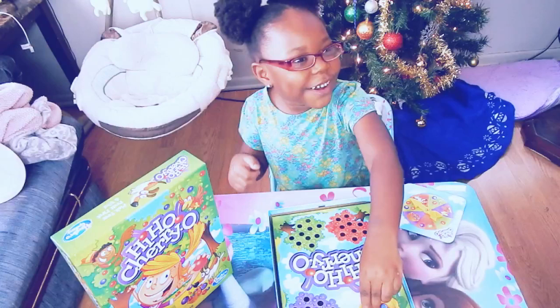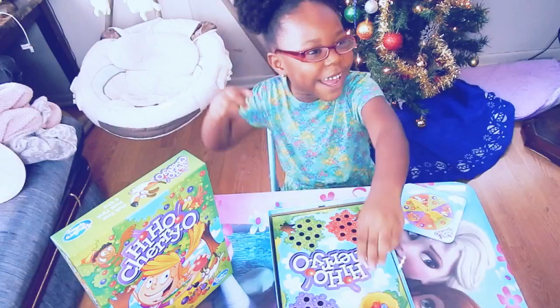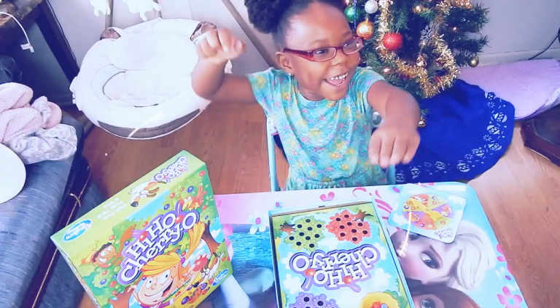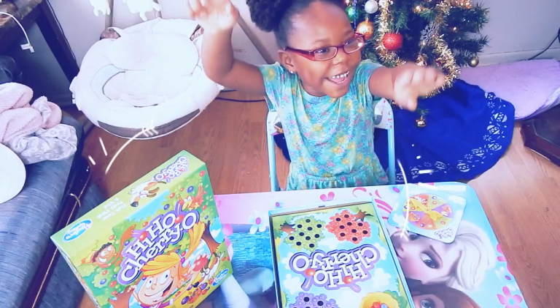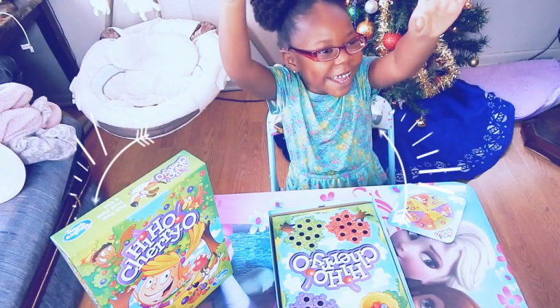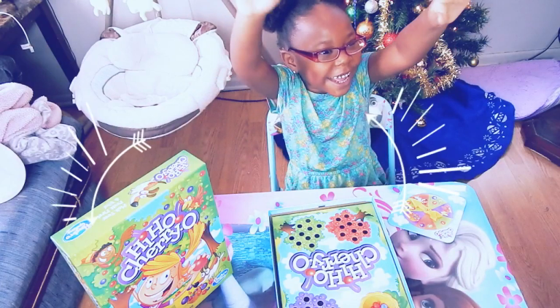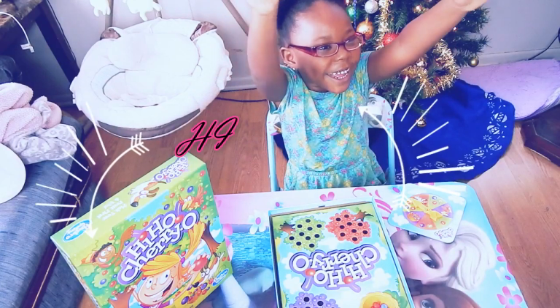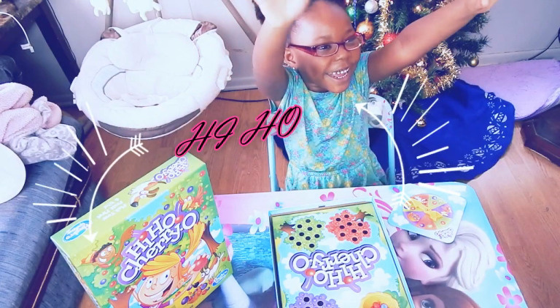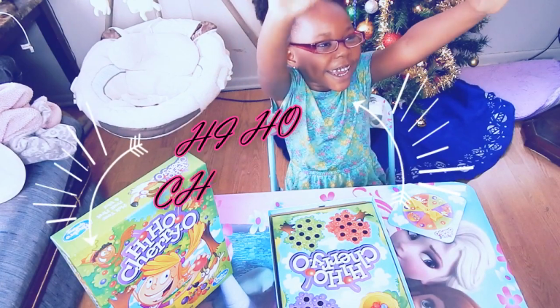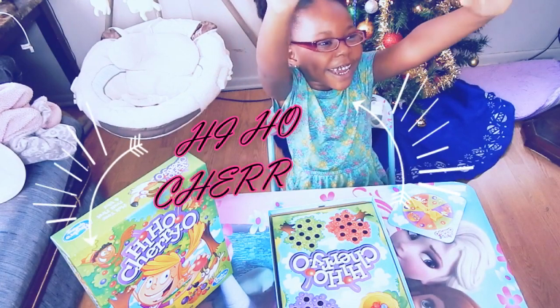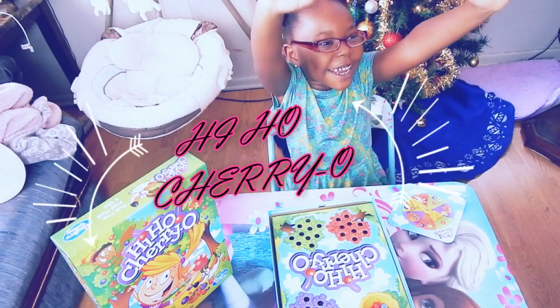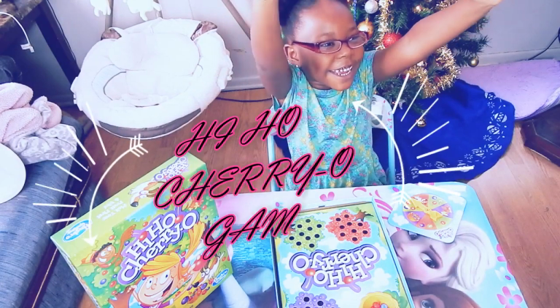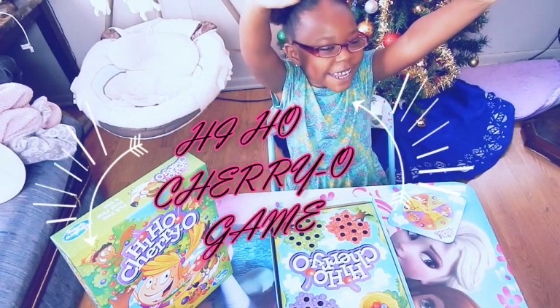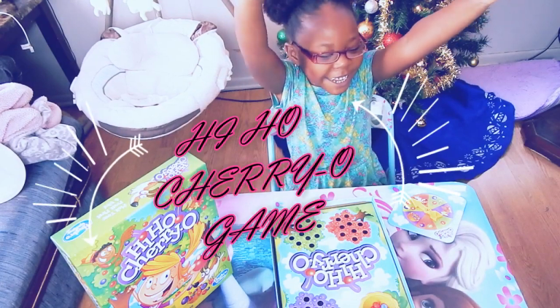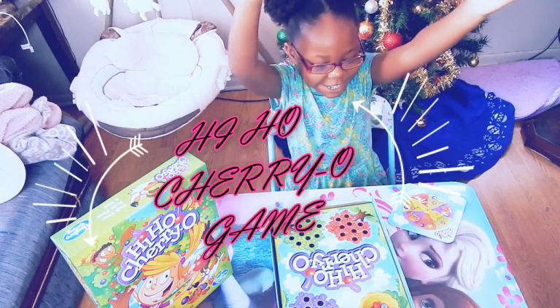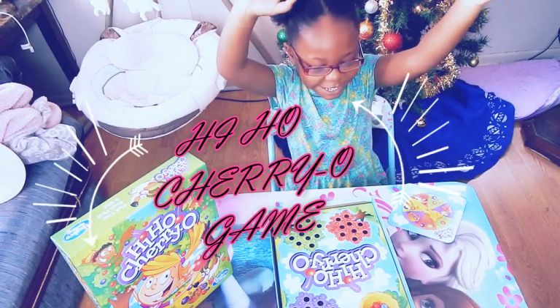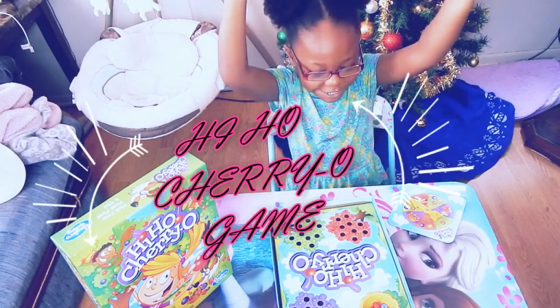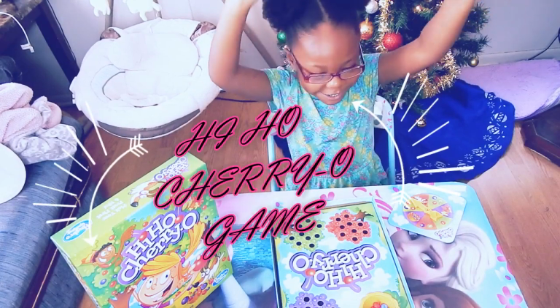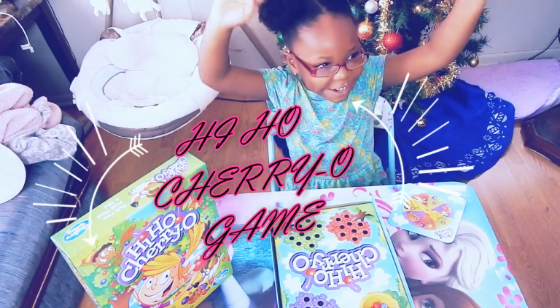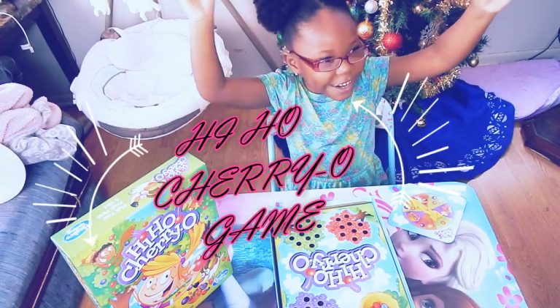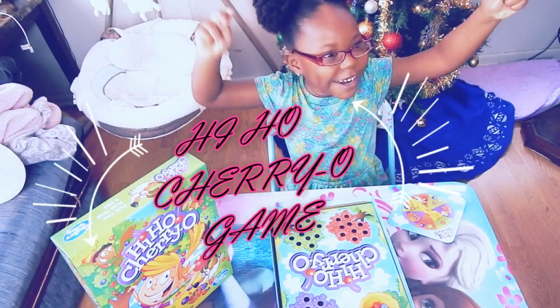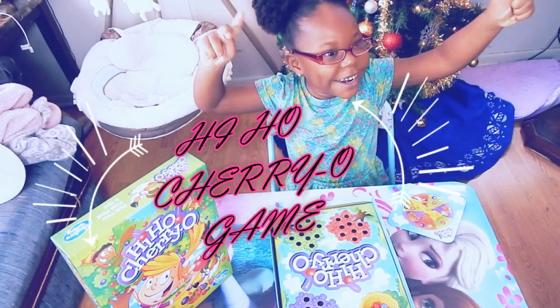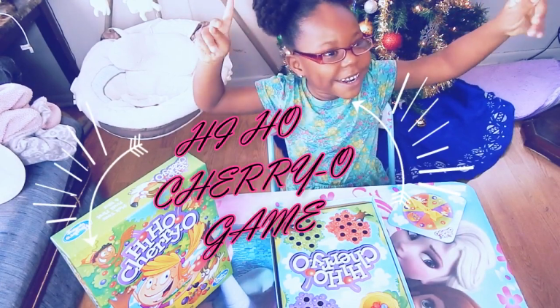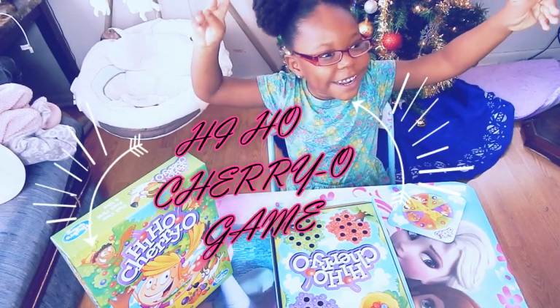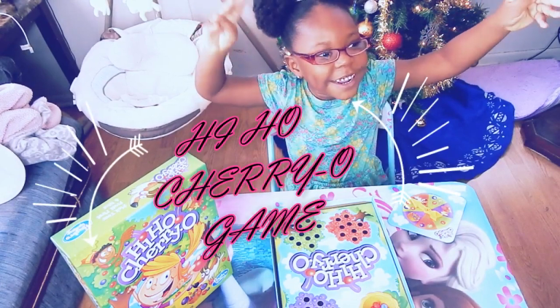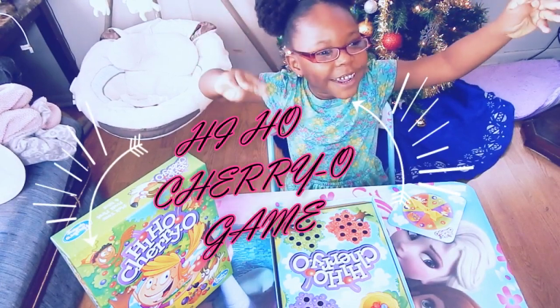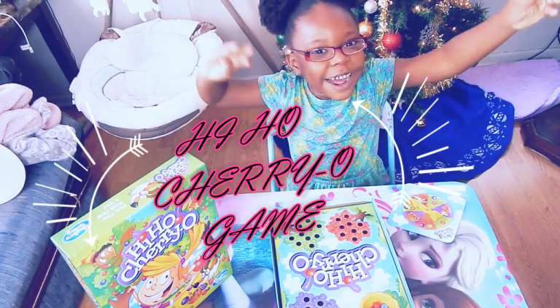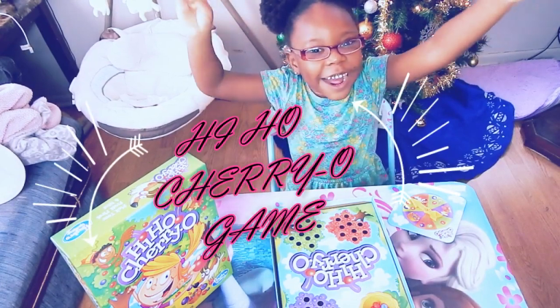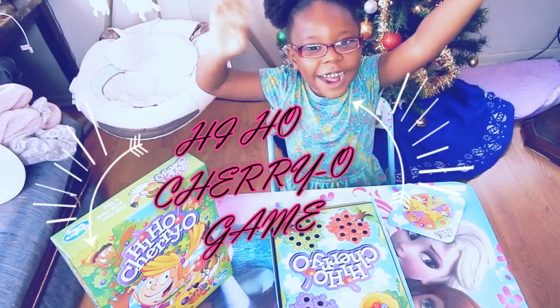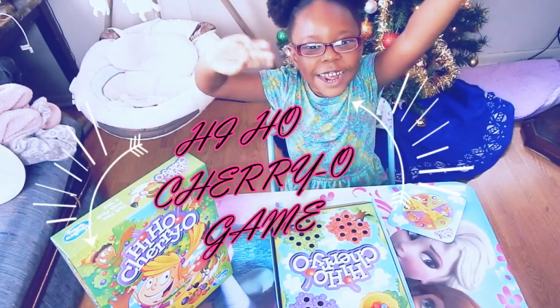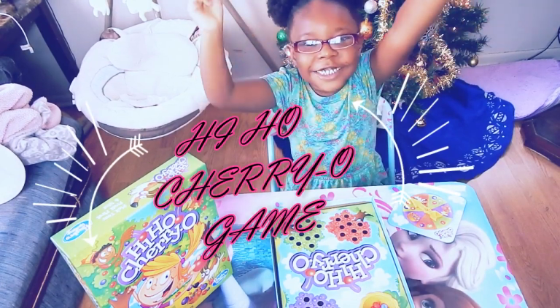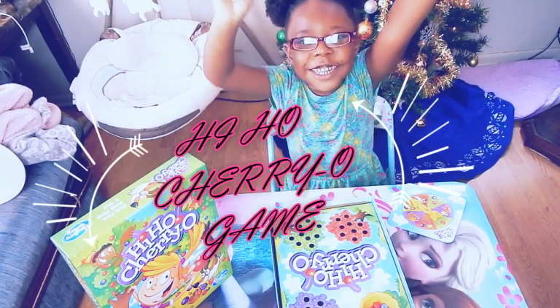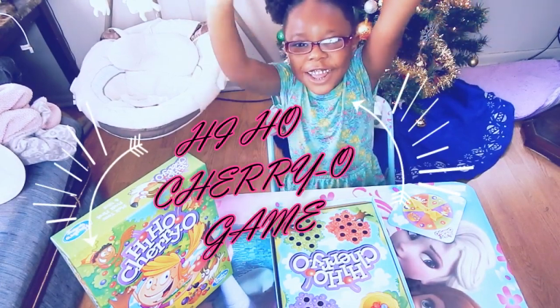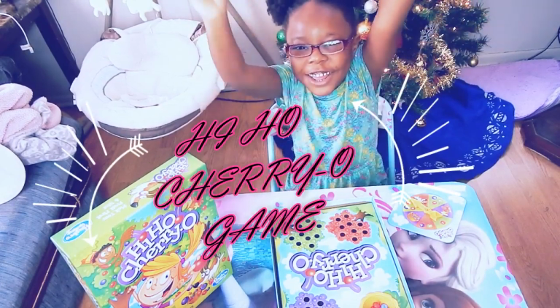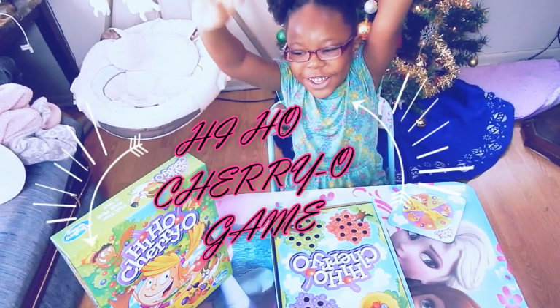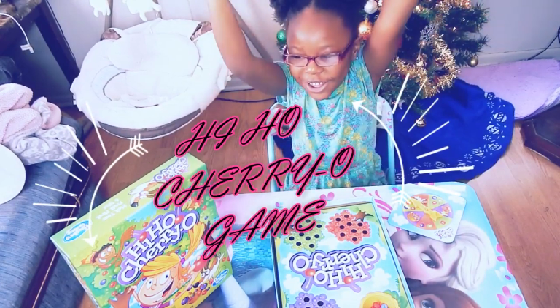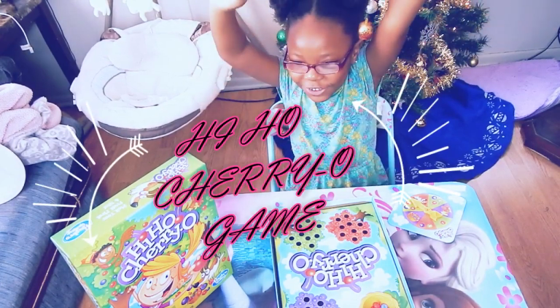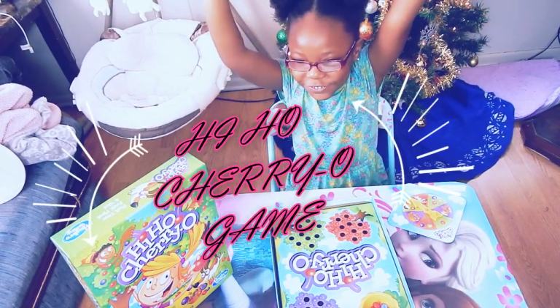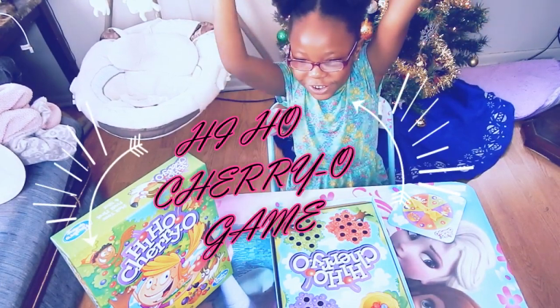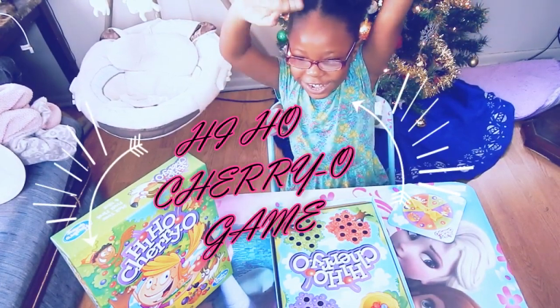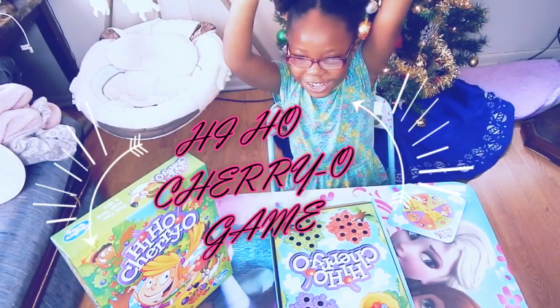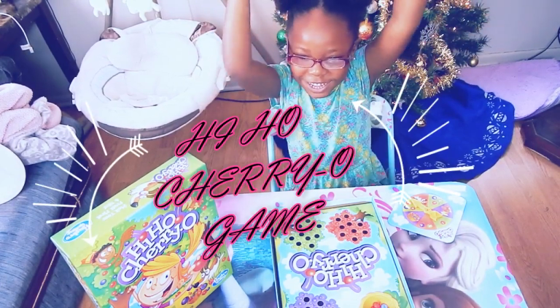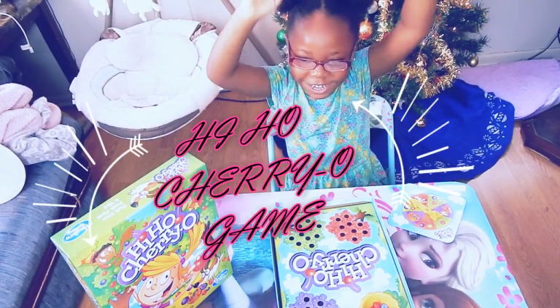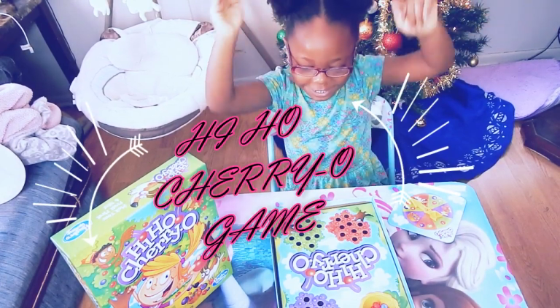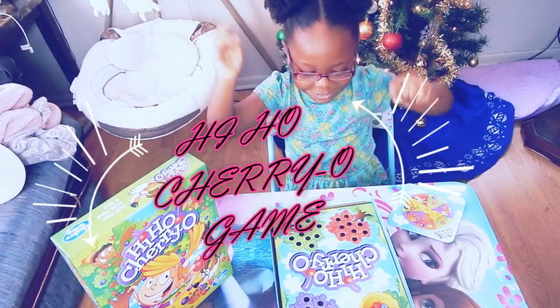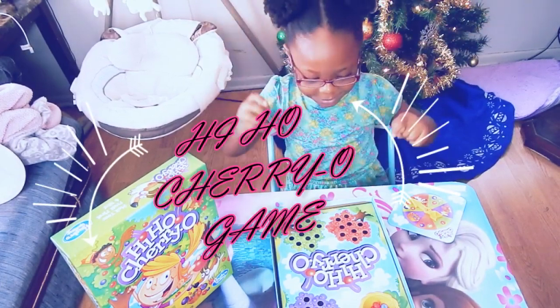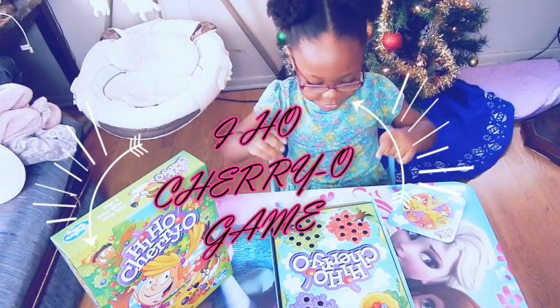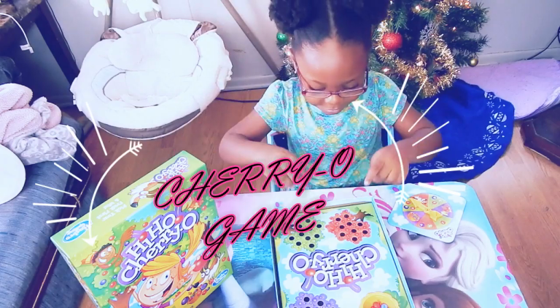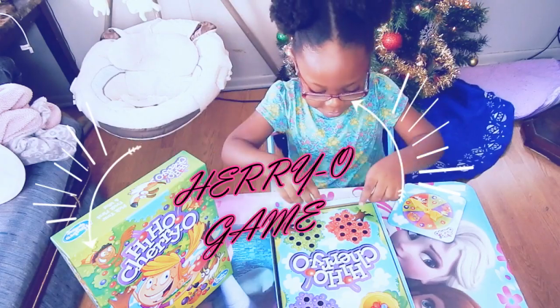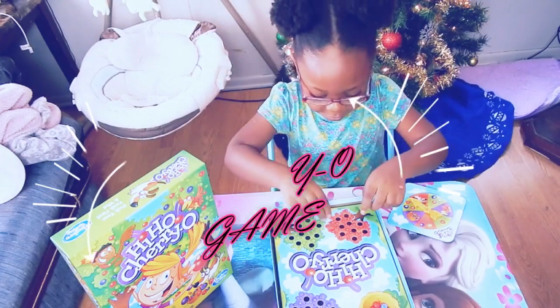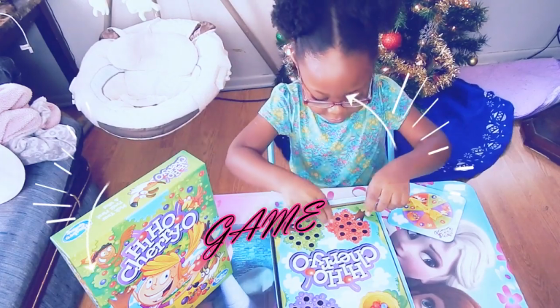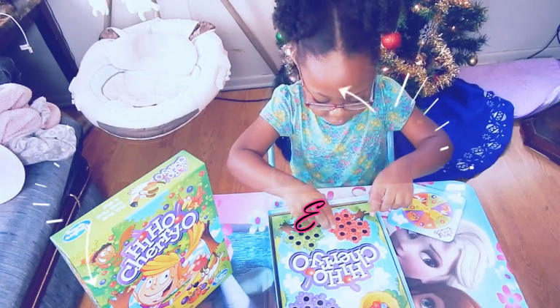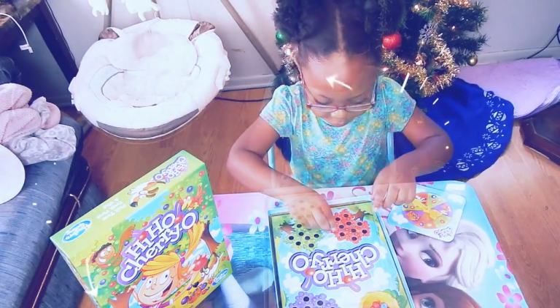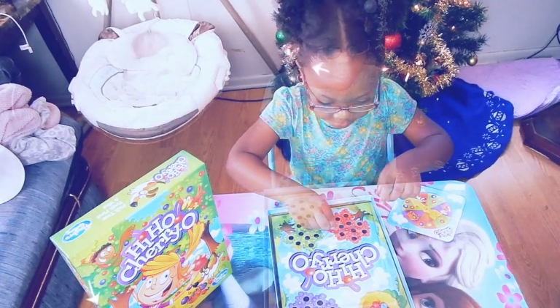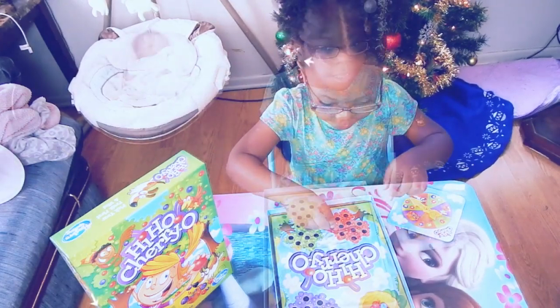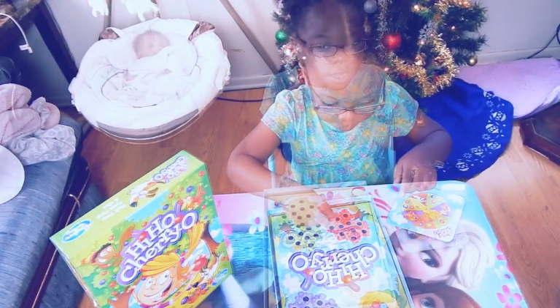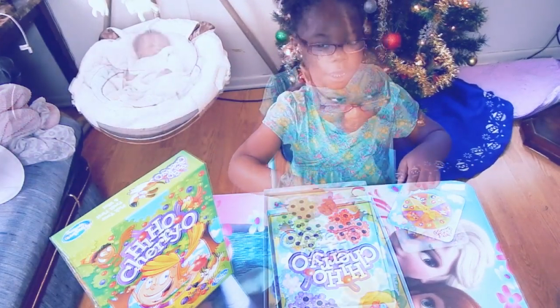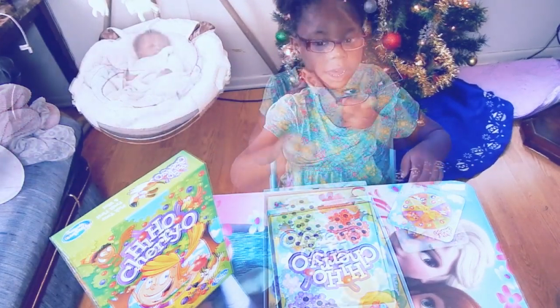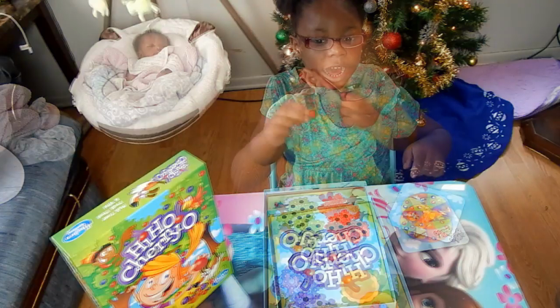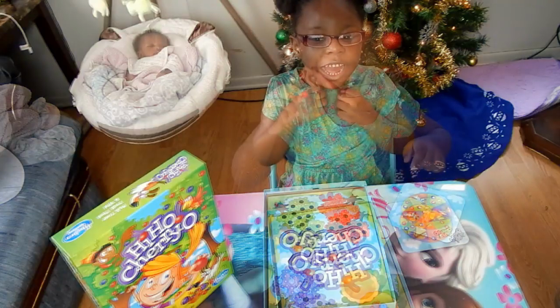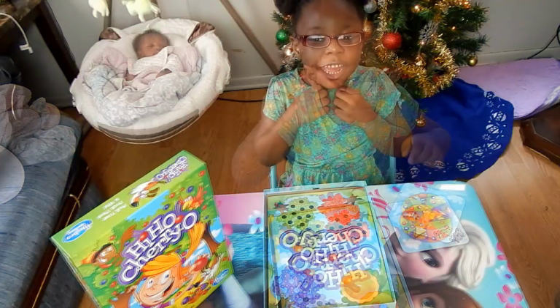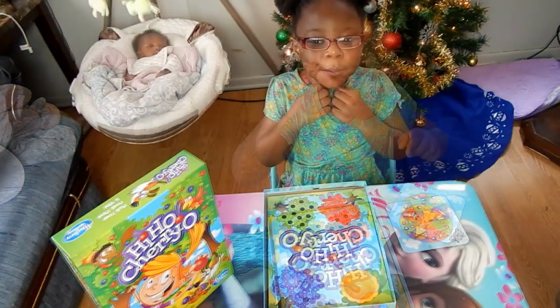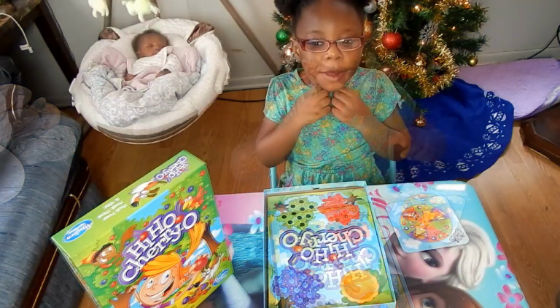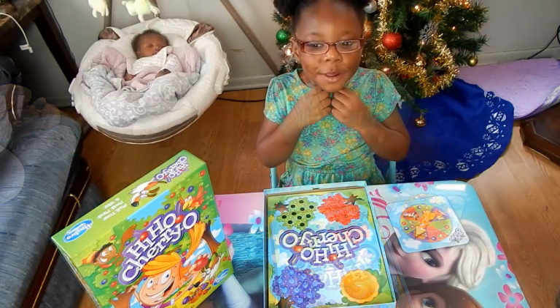Hey, are you ready? Say Hi Cheerio! Hi Cheerio! Good job! Hi everybody.